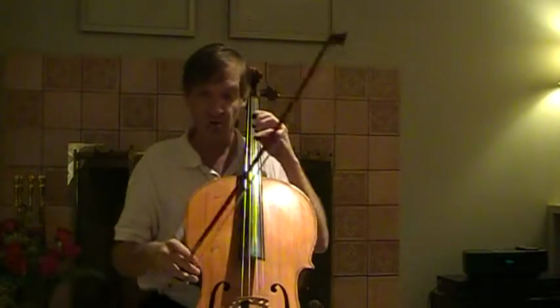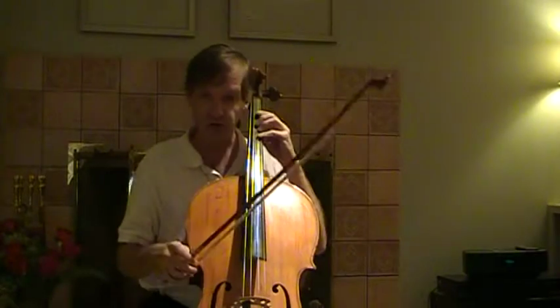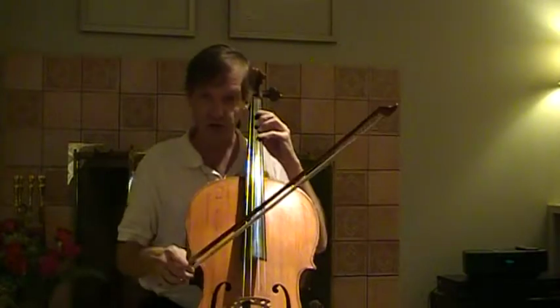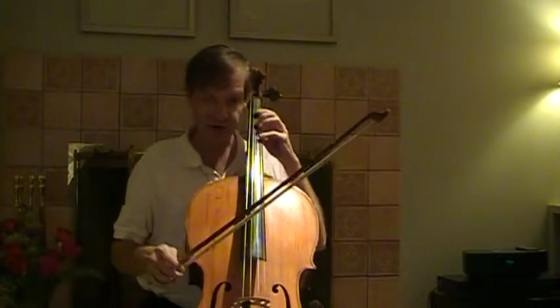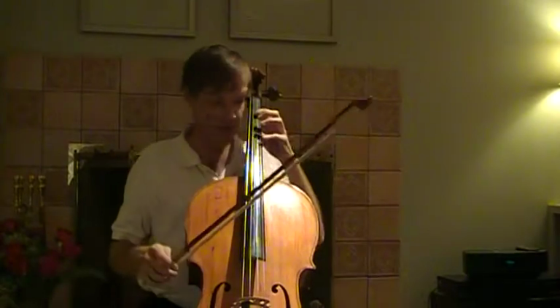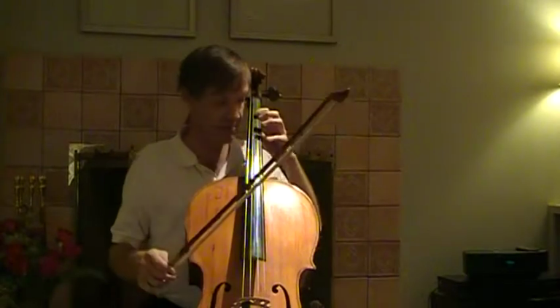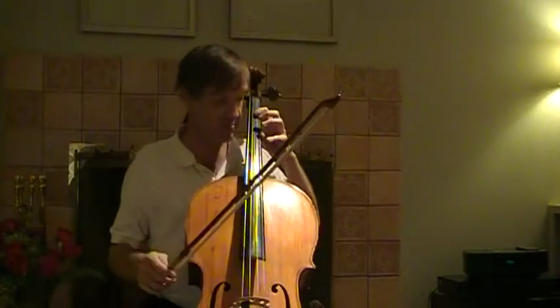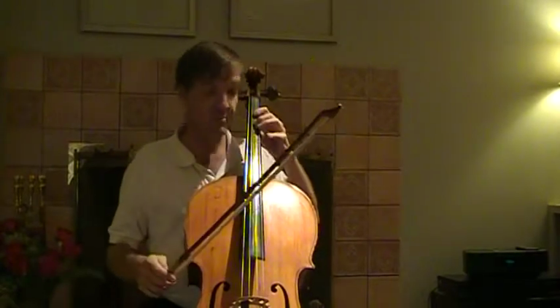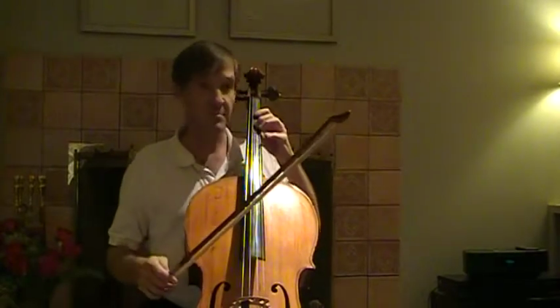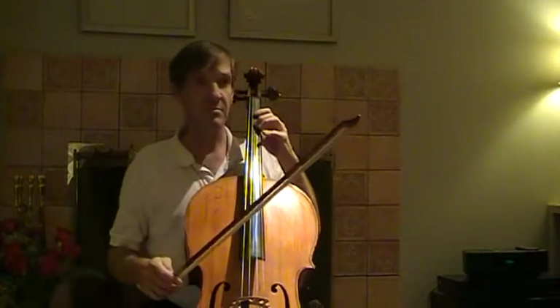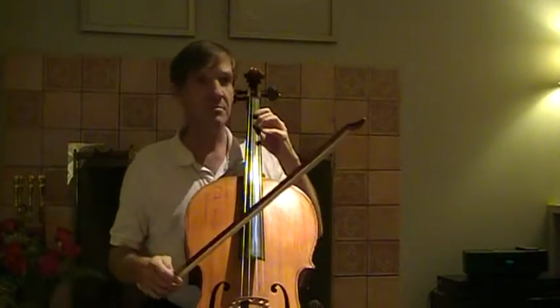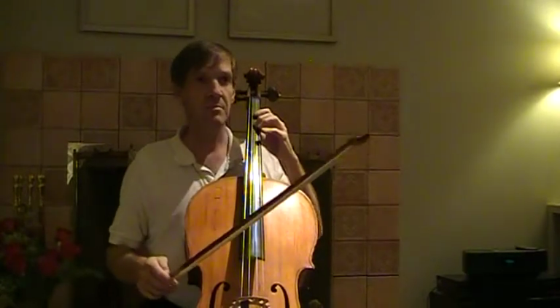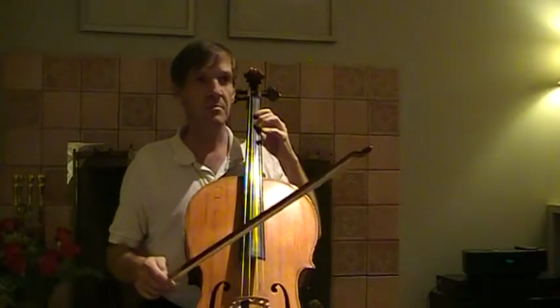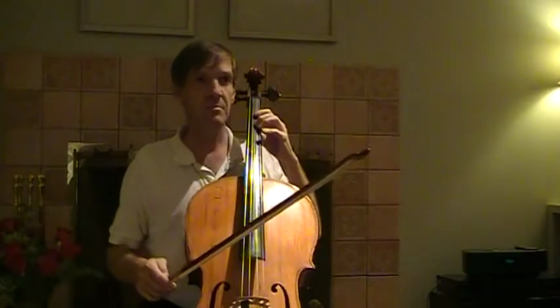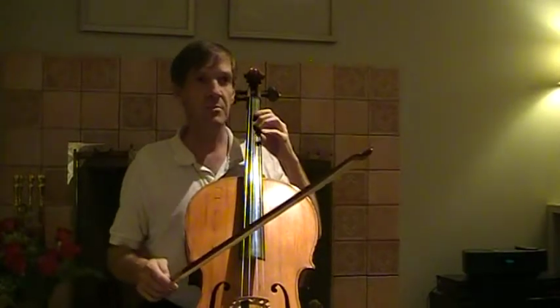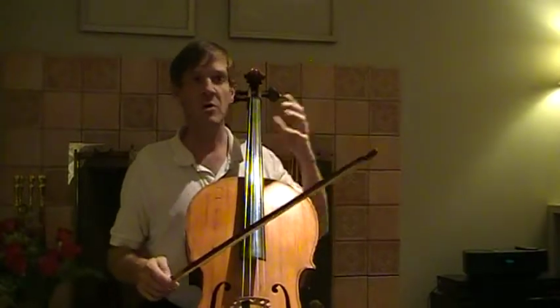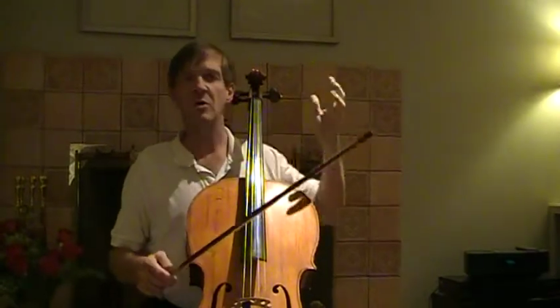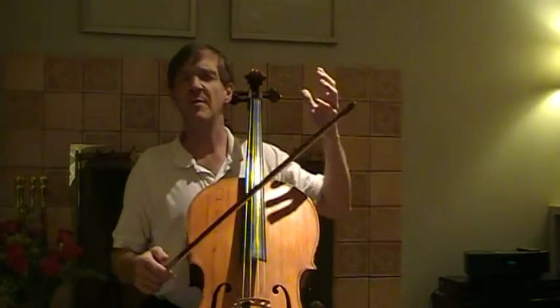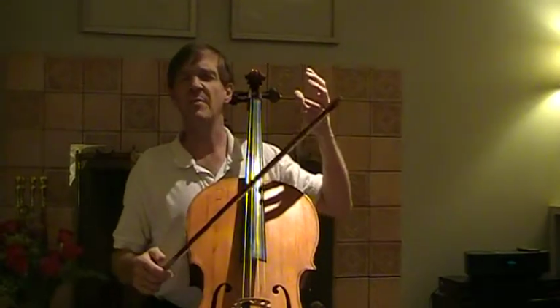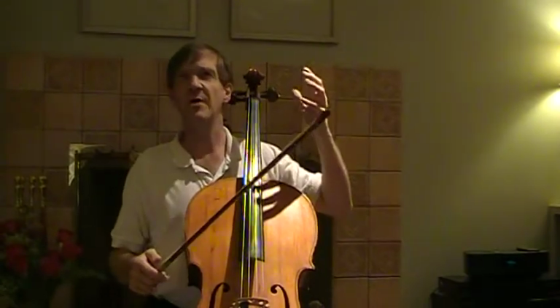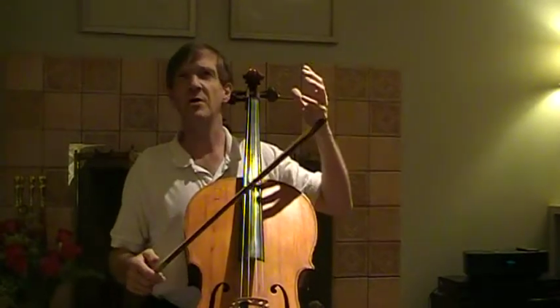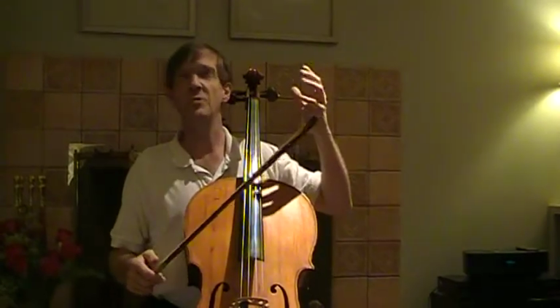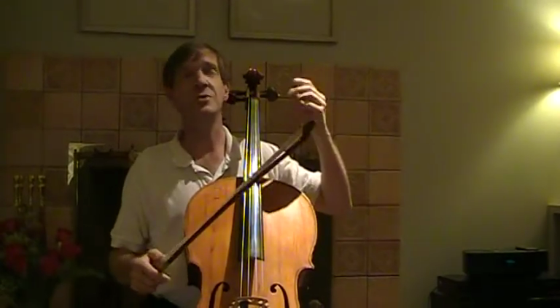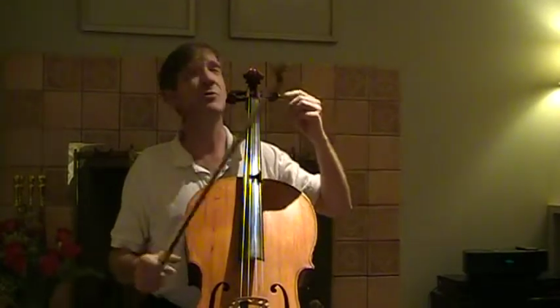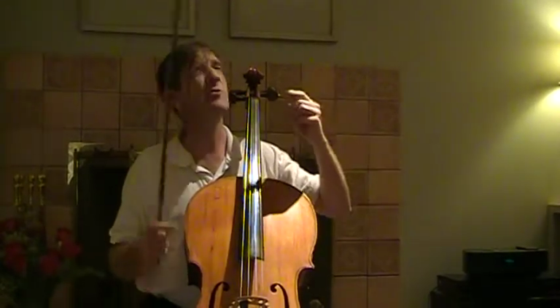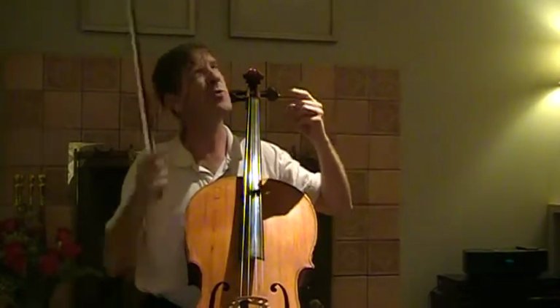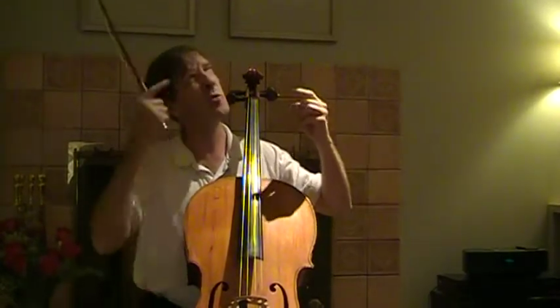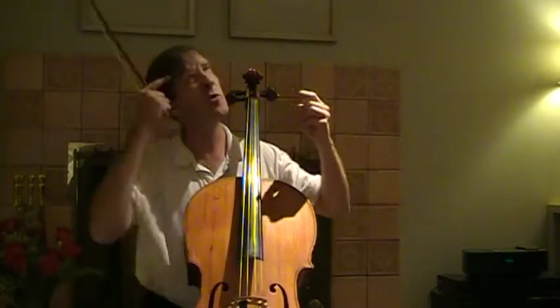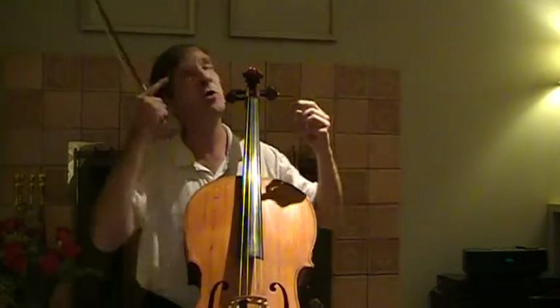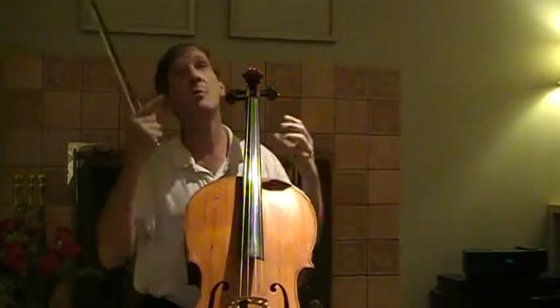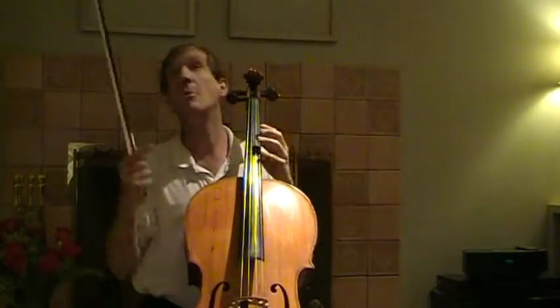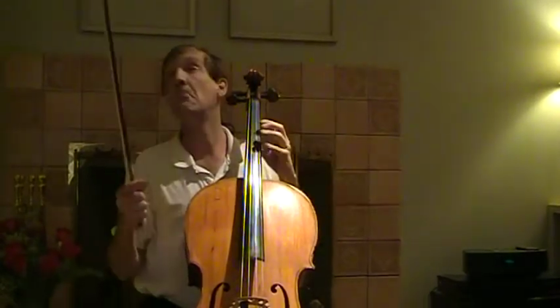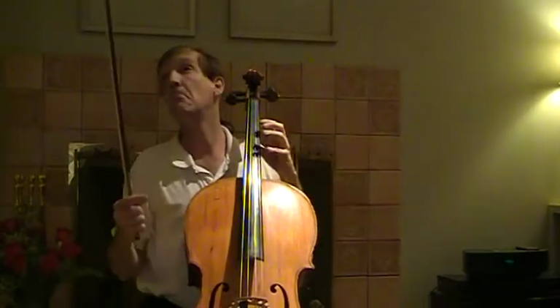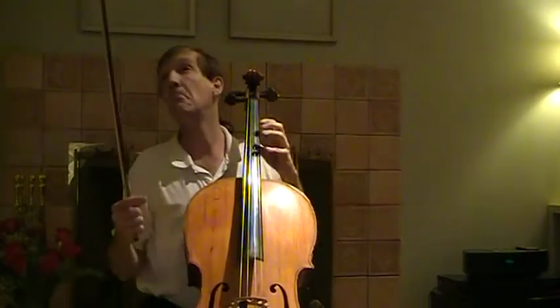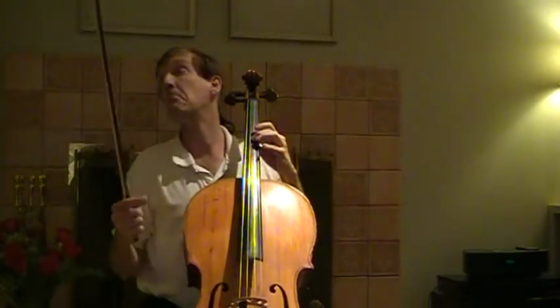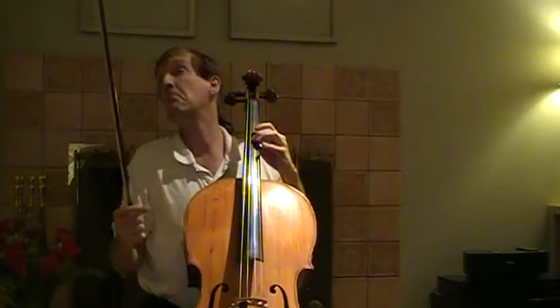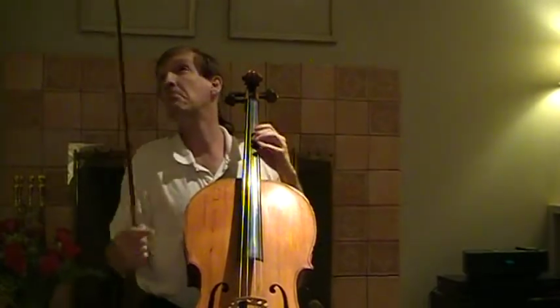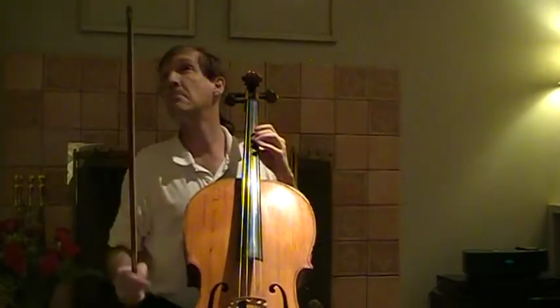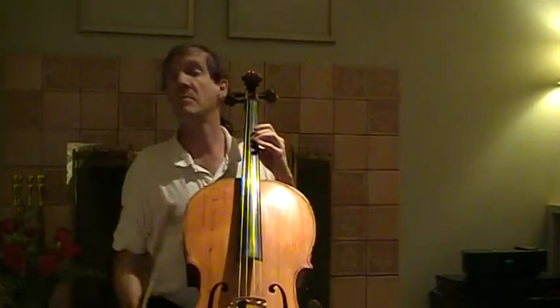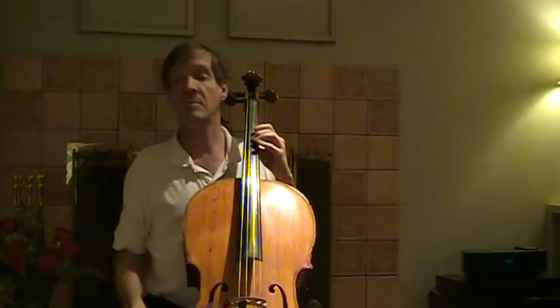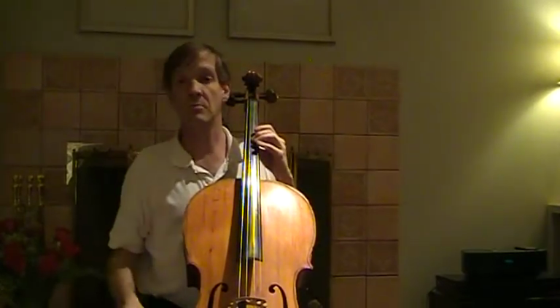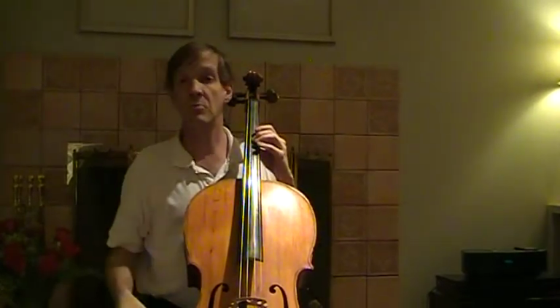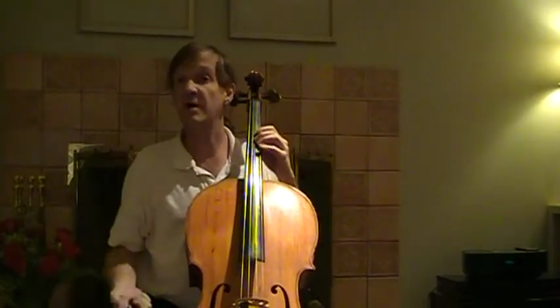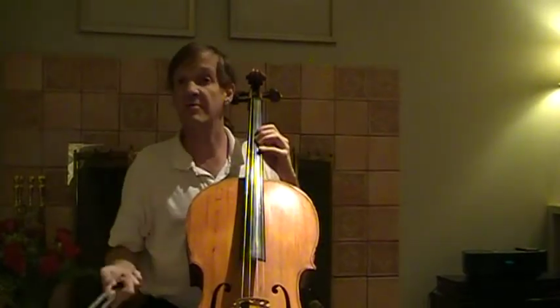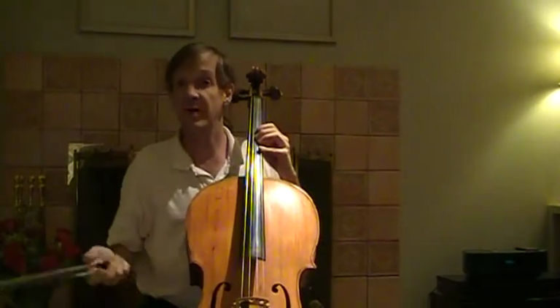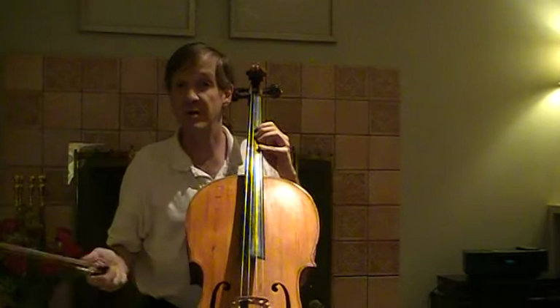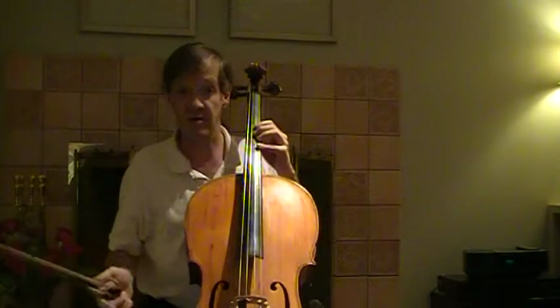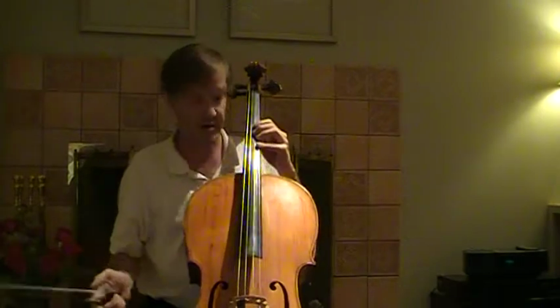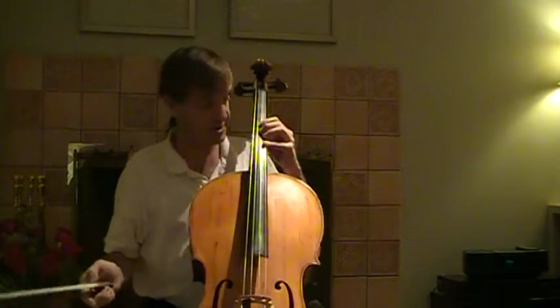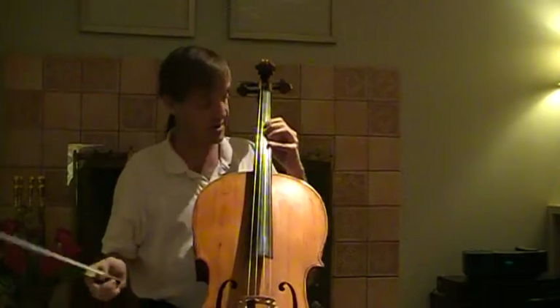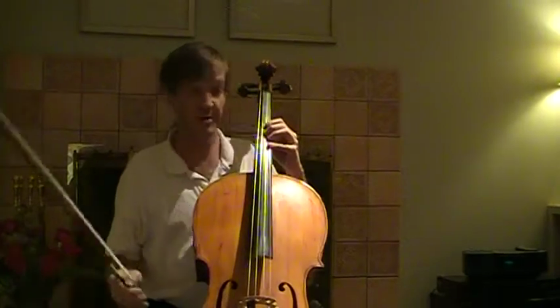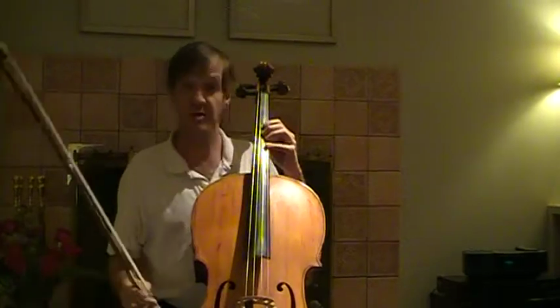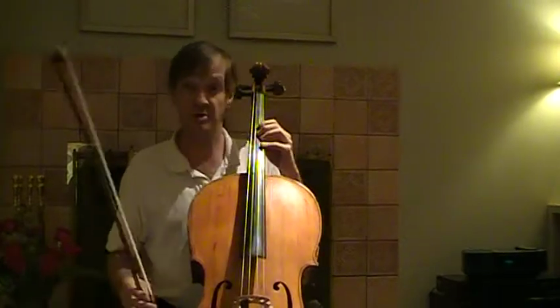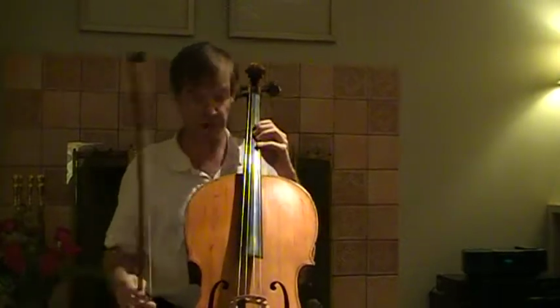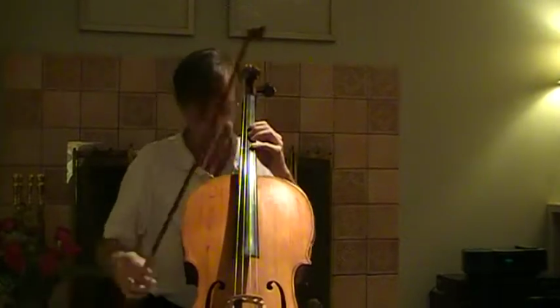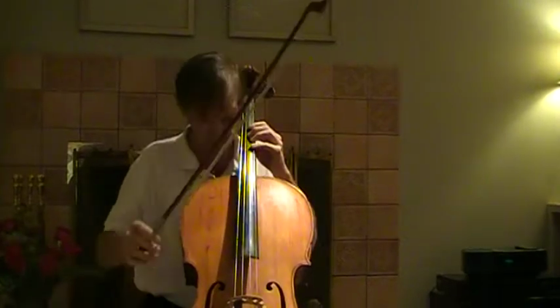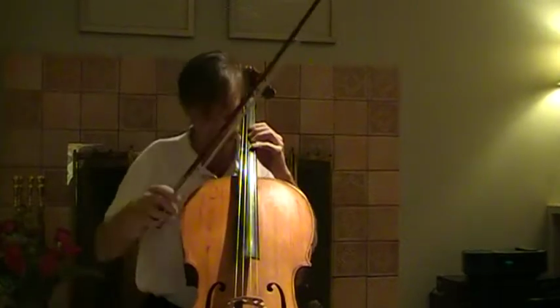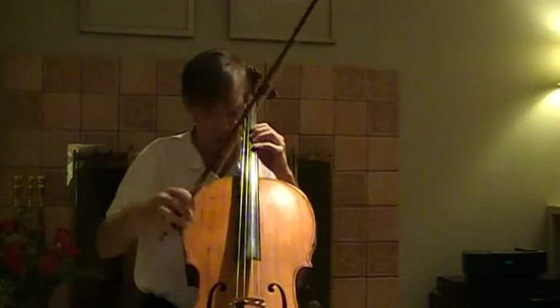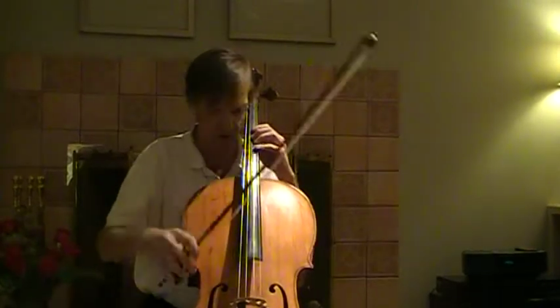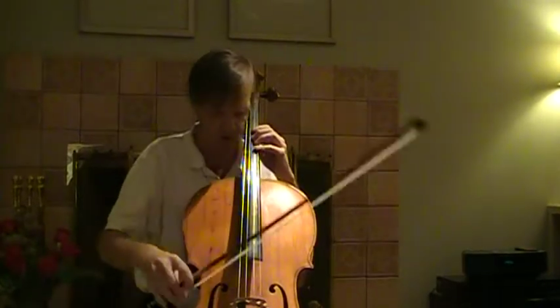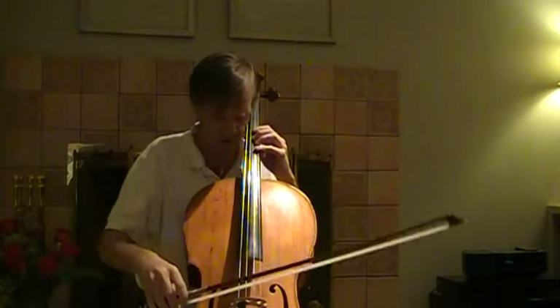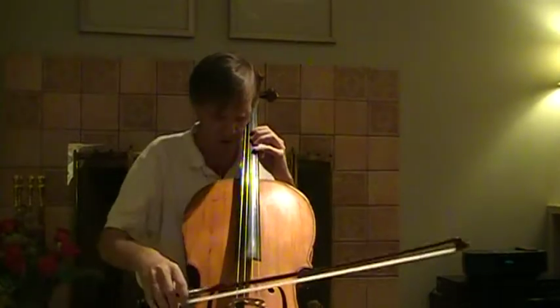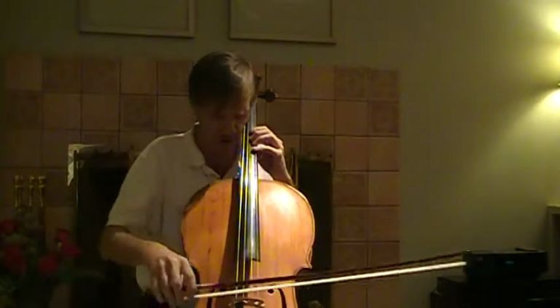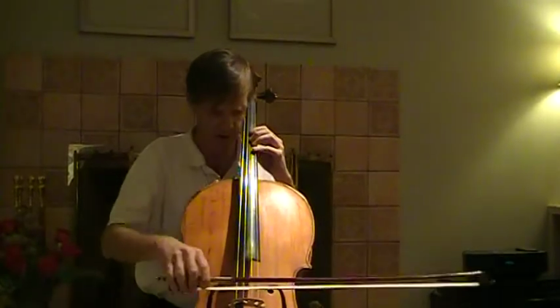We start out — let me pick a note. Whatever that note is. Sounds like a G to me. Alright.